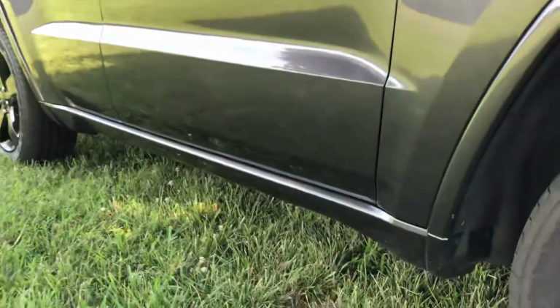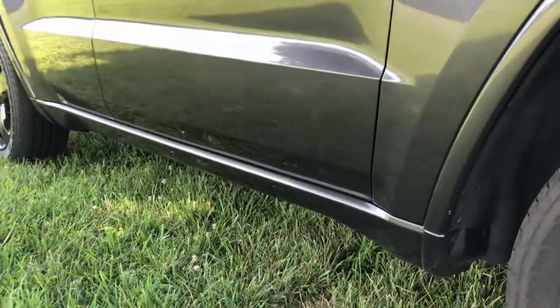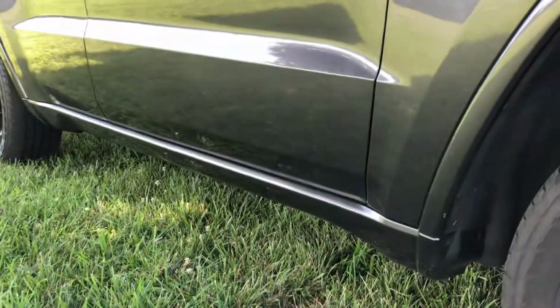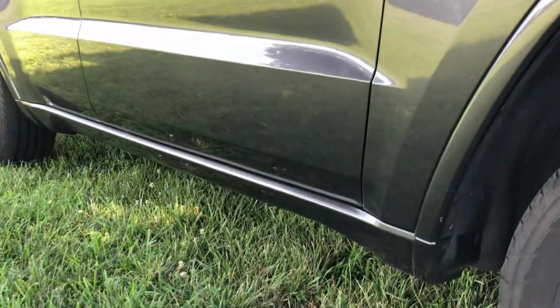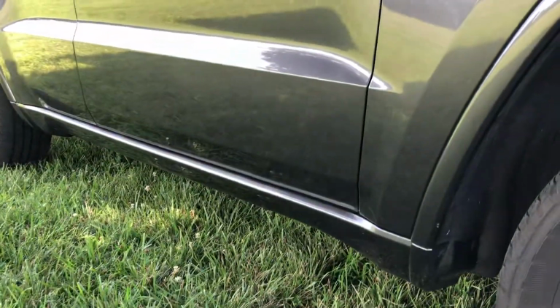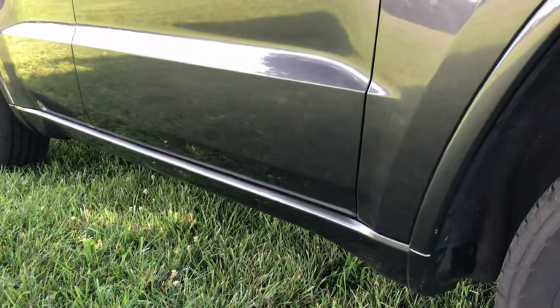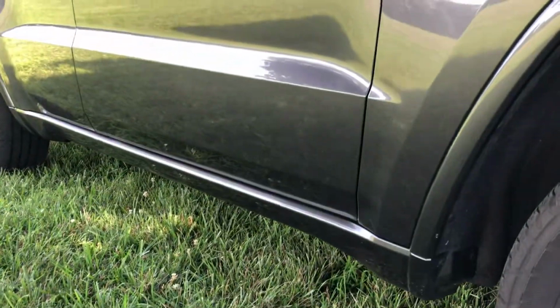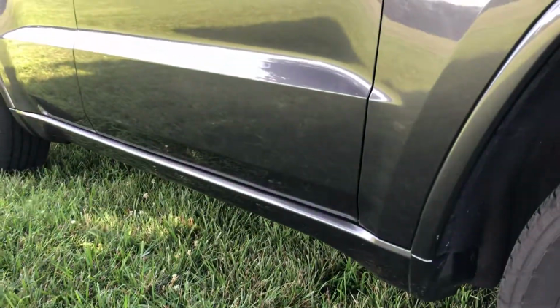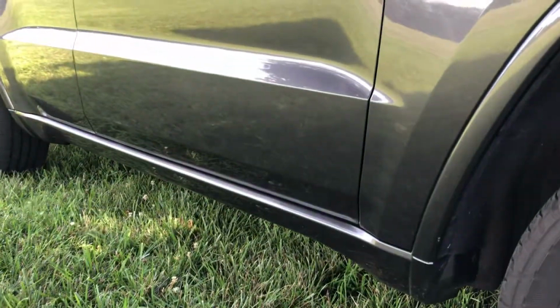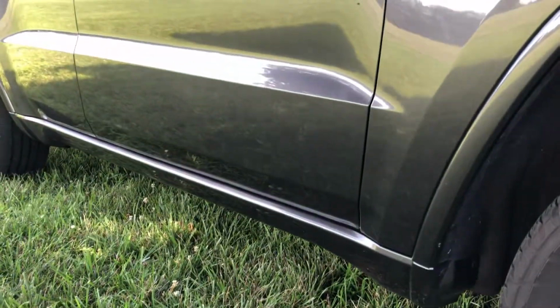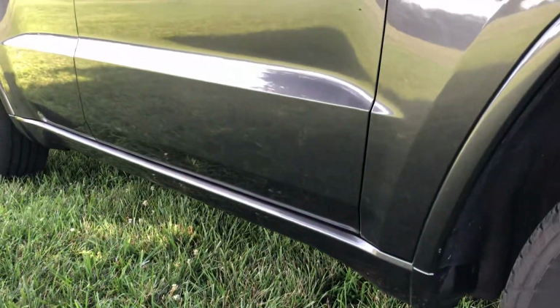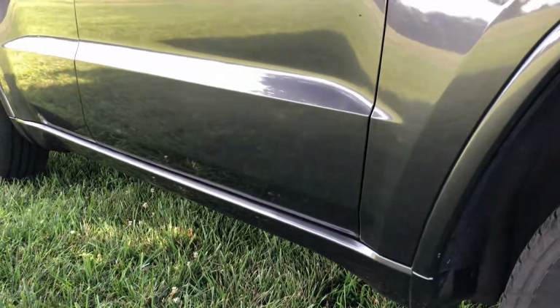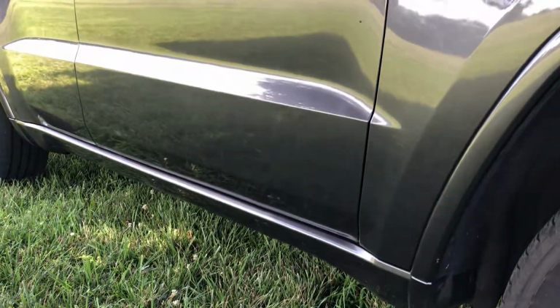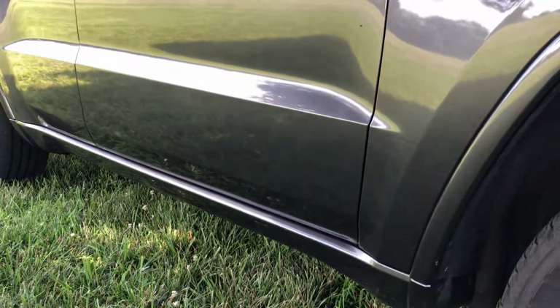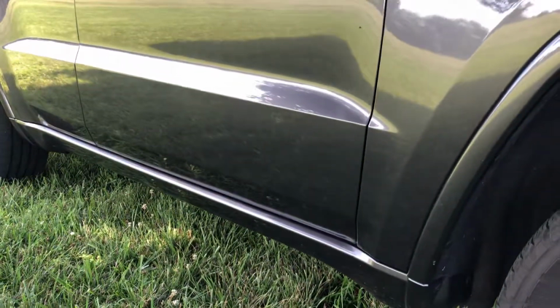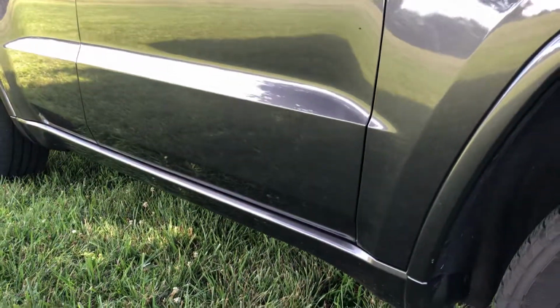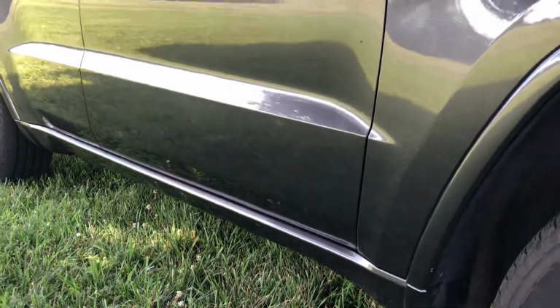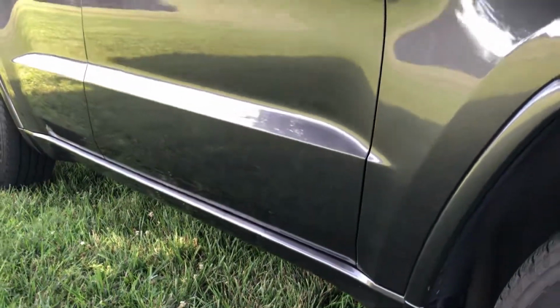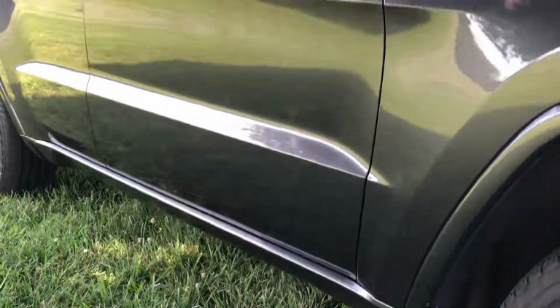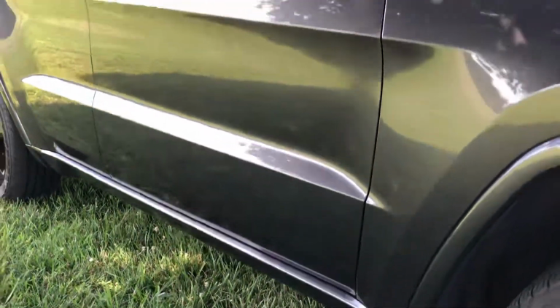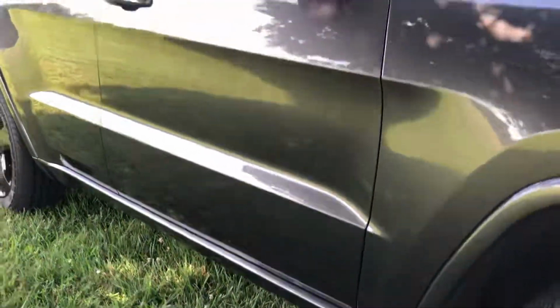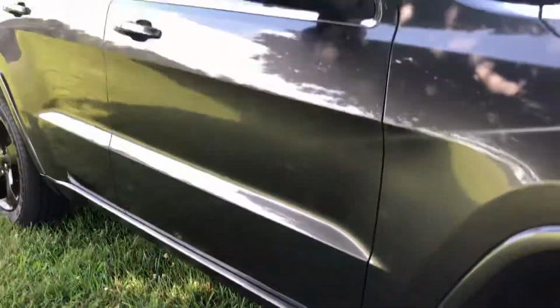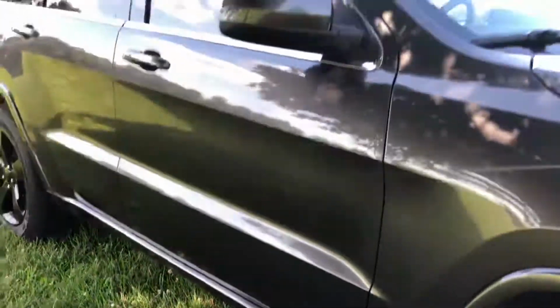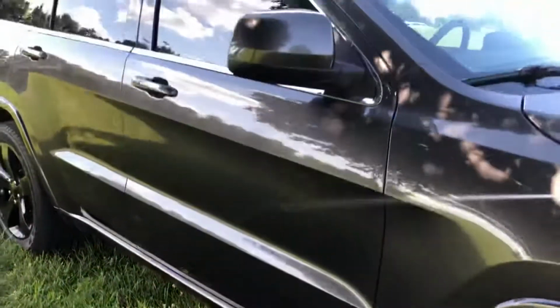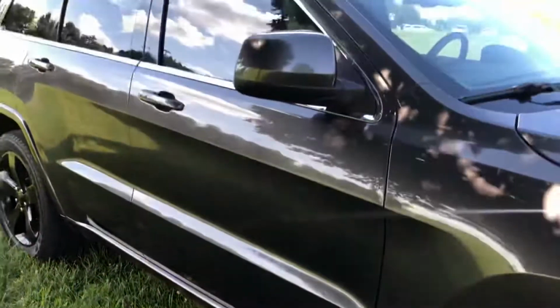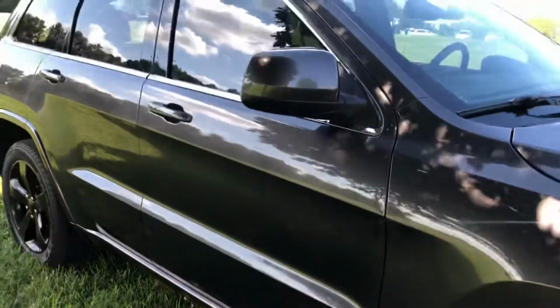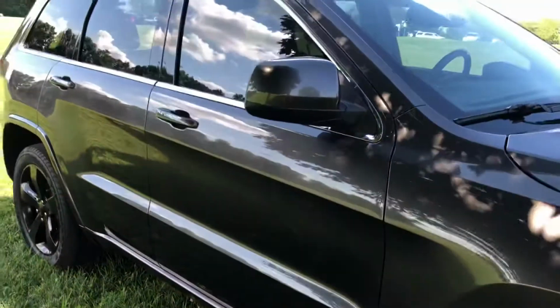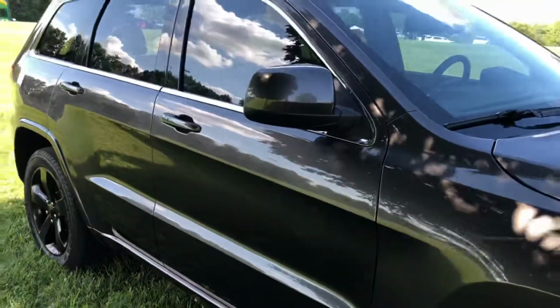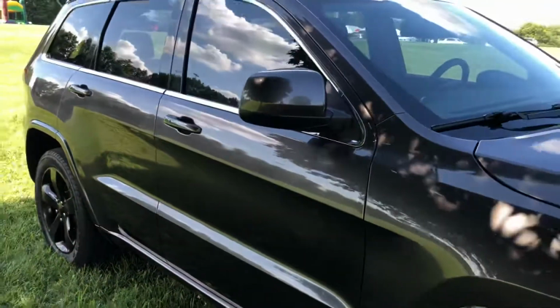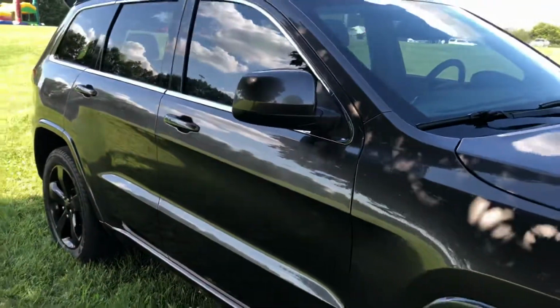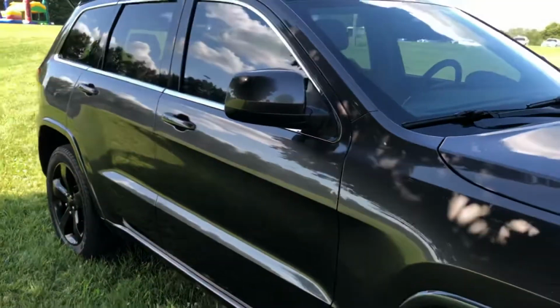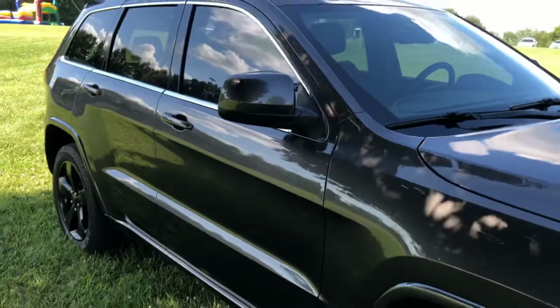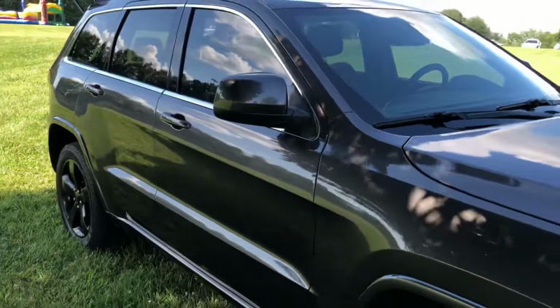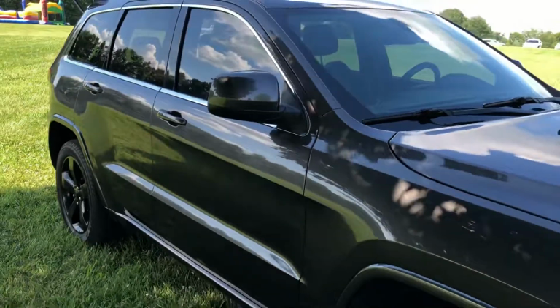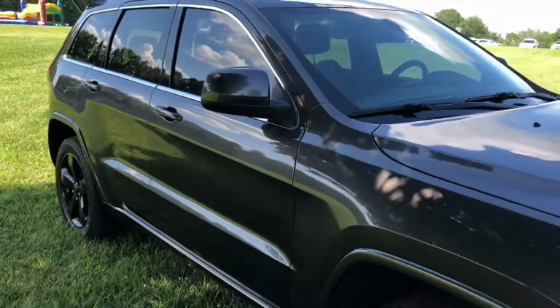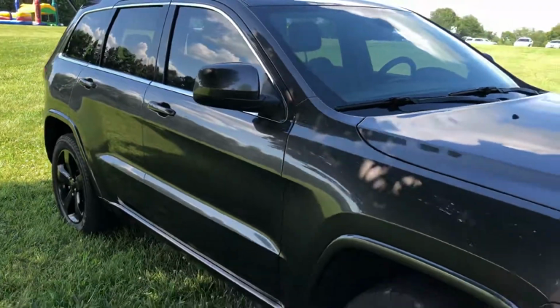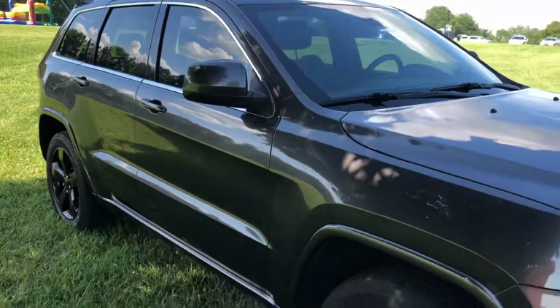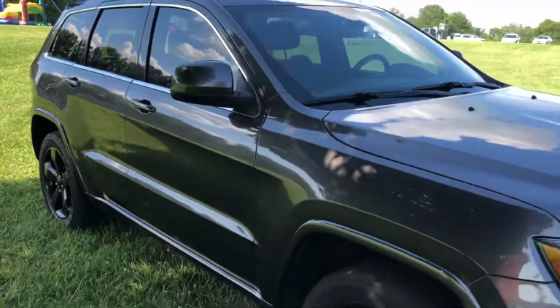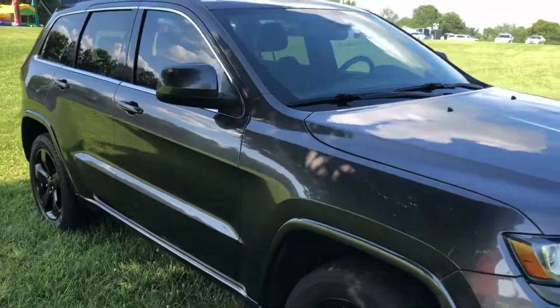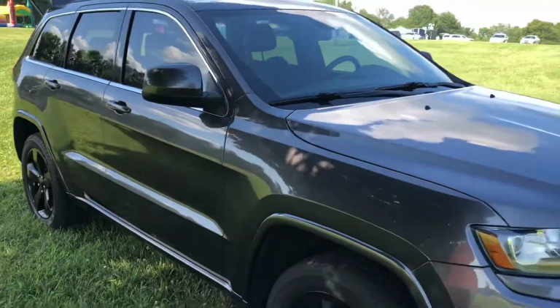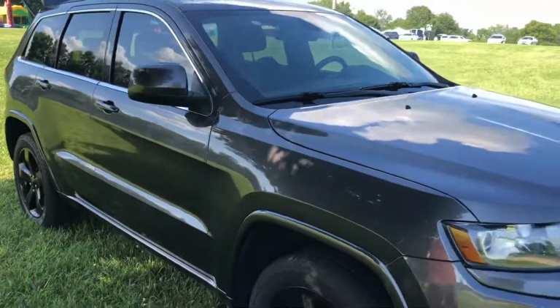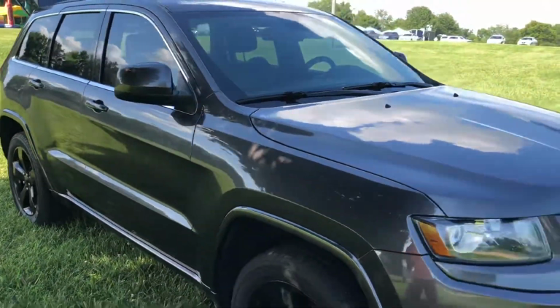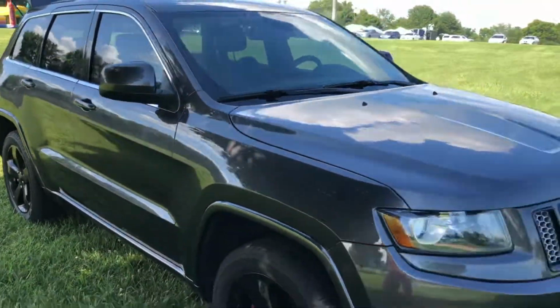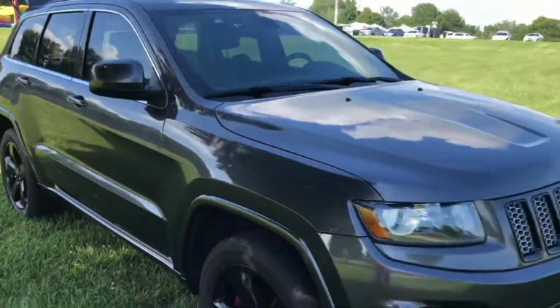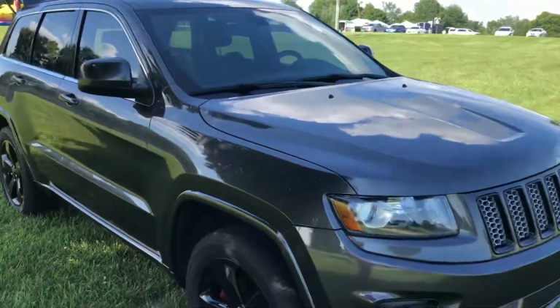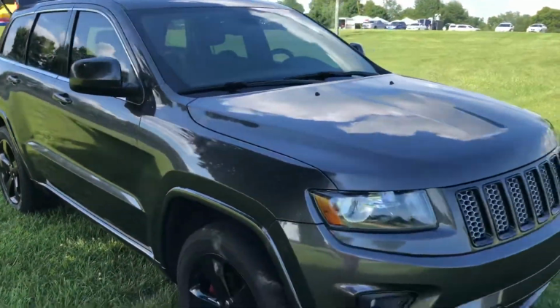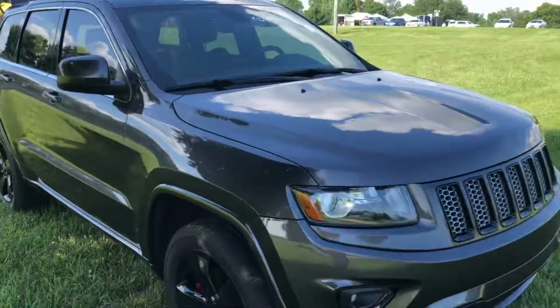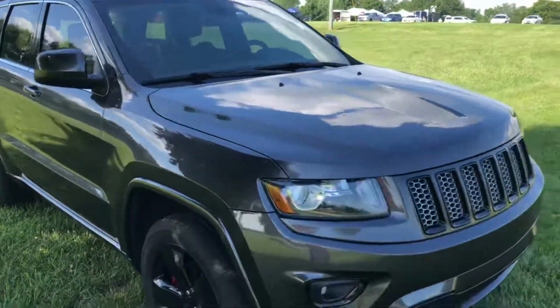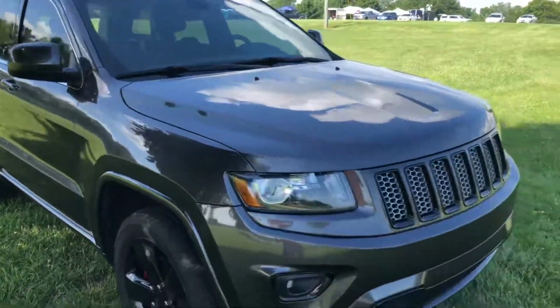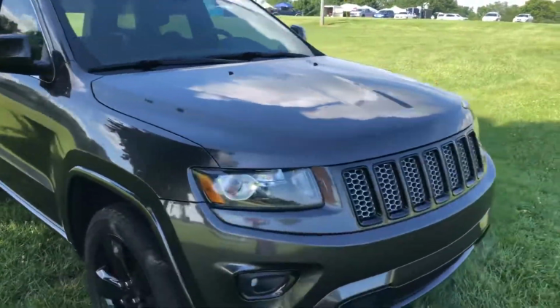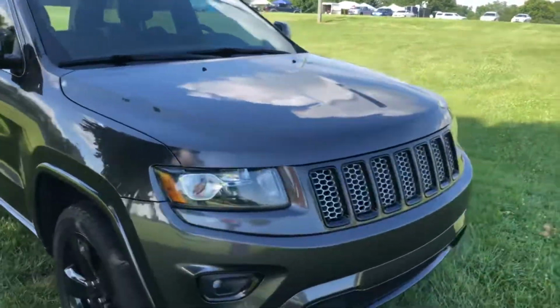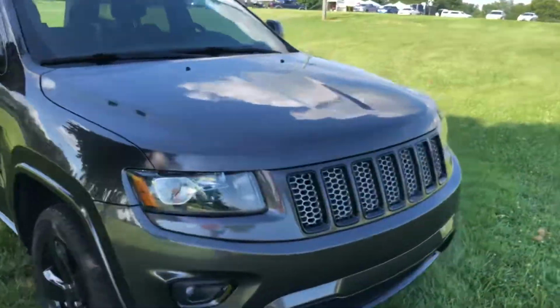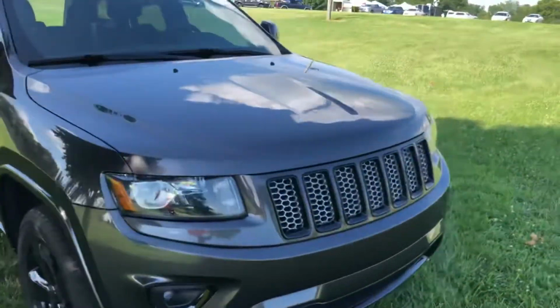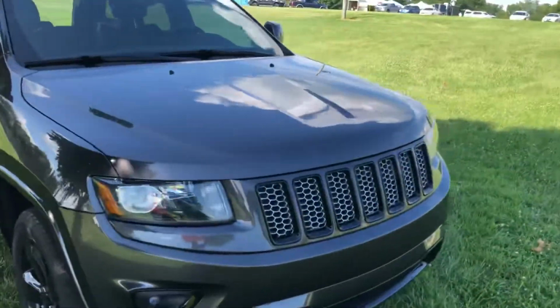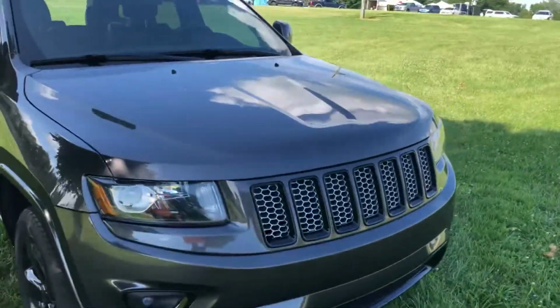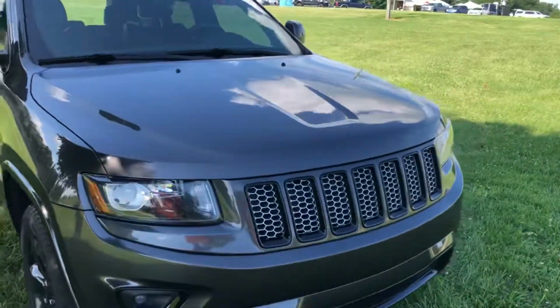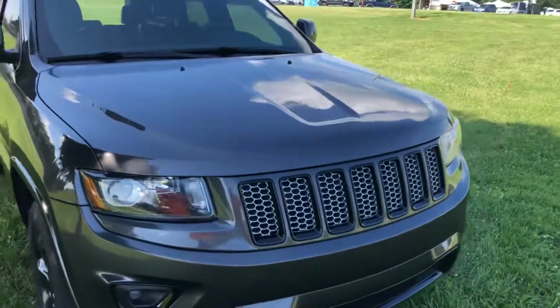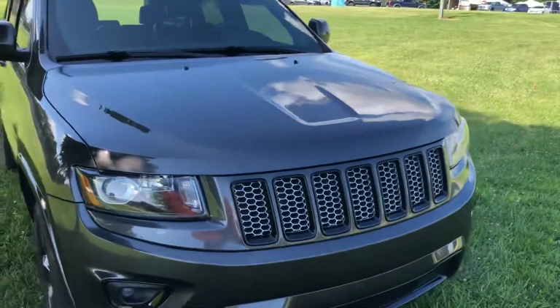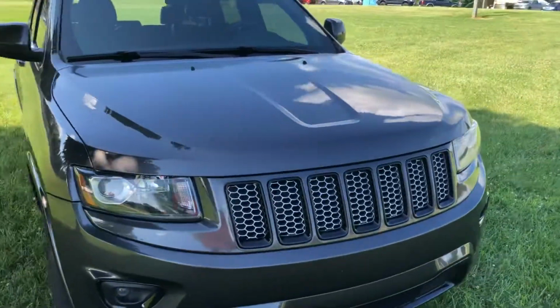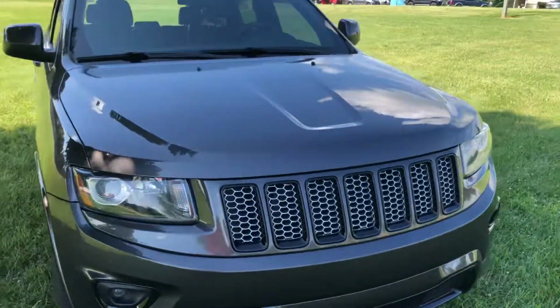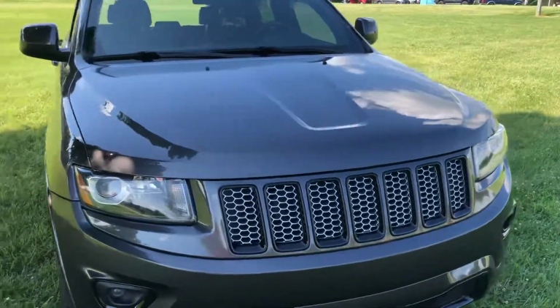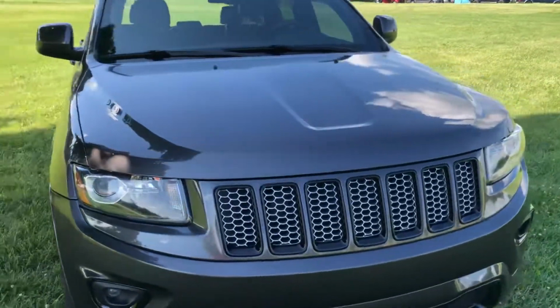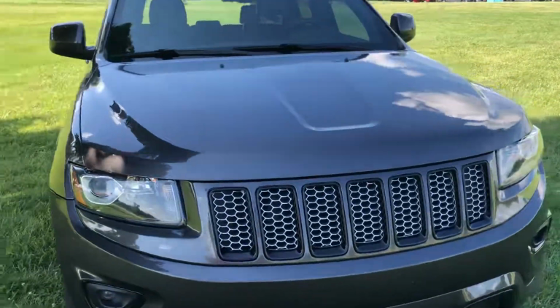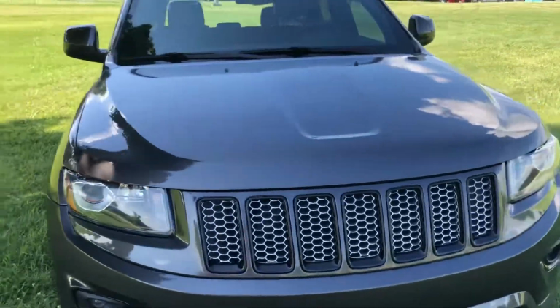Every time I'd wash it, my waffle weave towels would get snagged on the emblems, so I figured I might as well just take them right off.